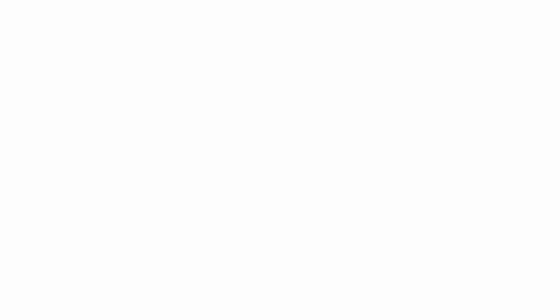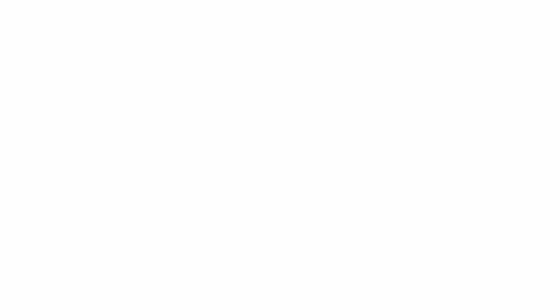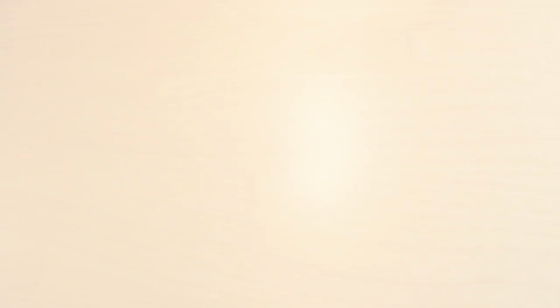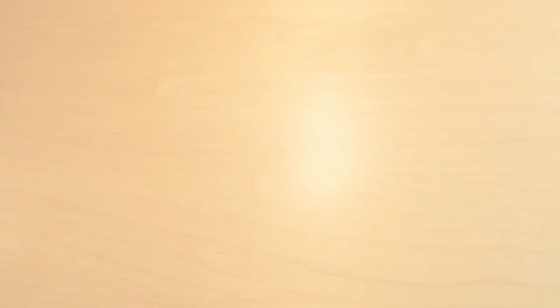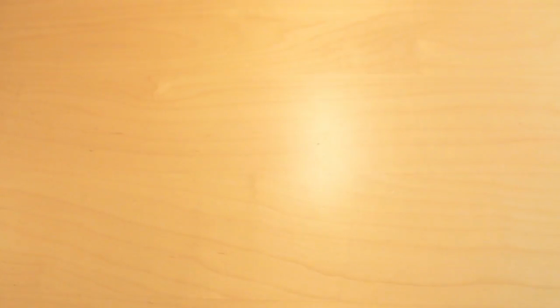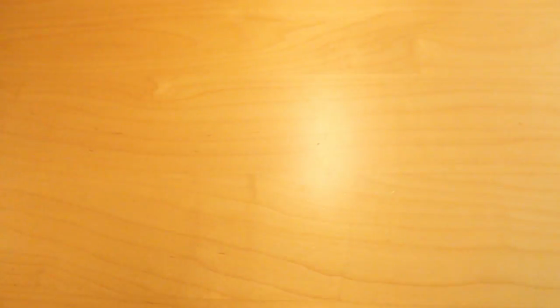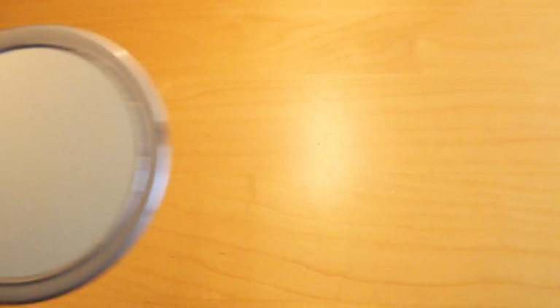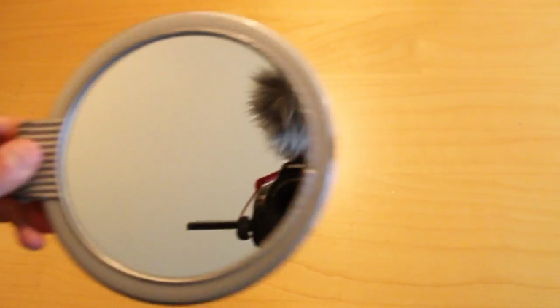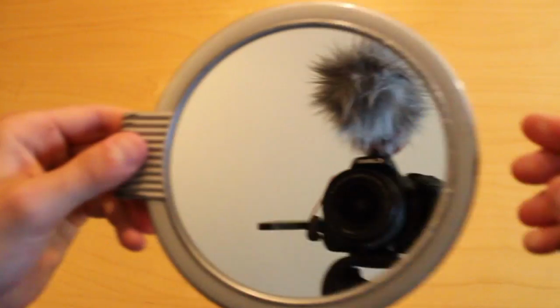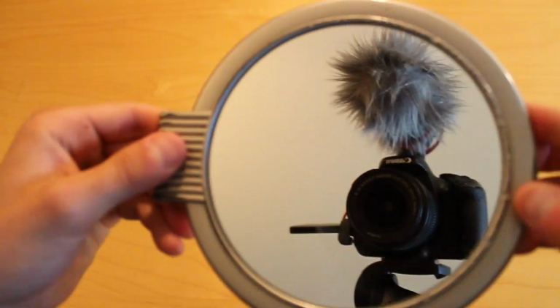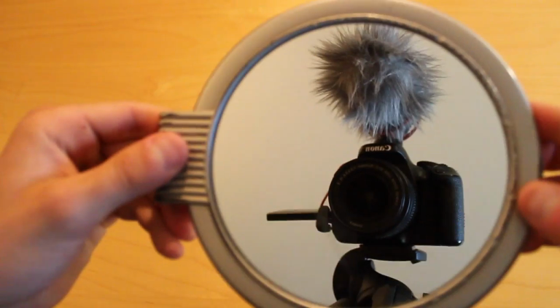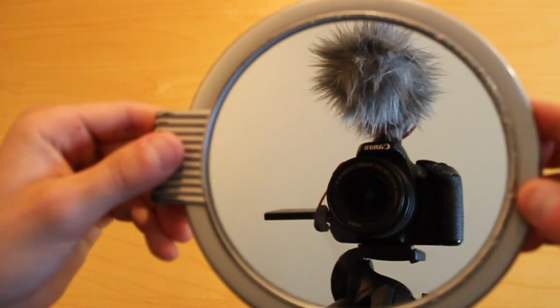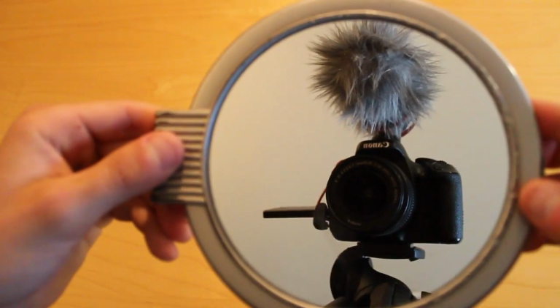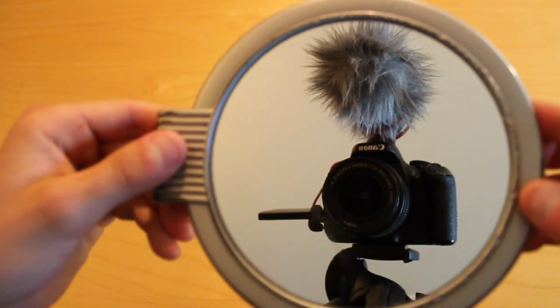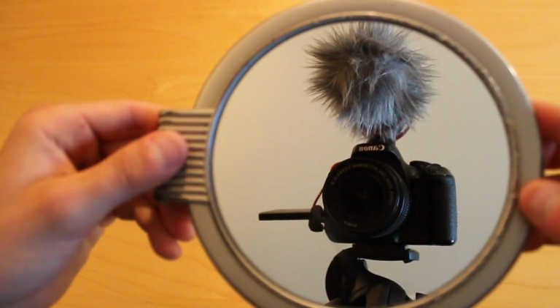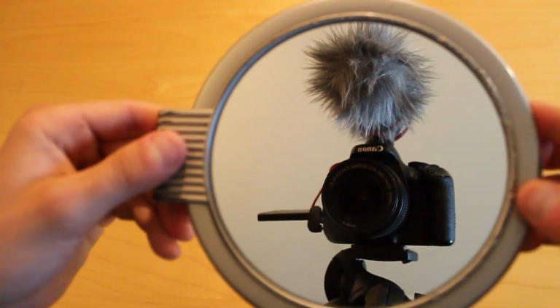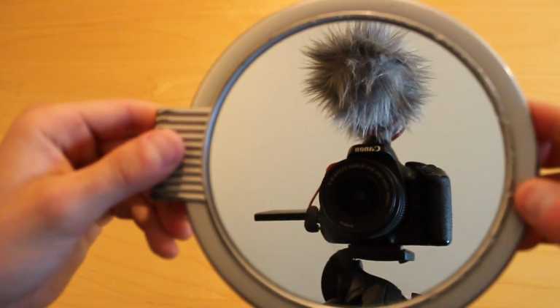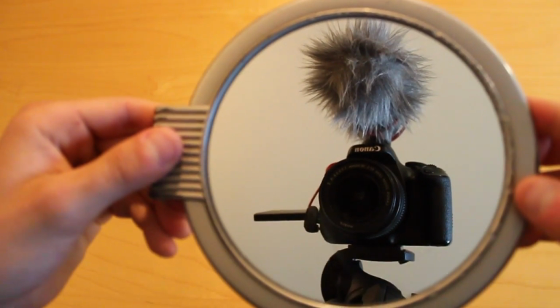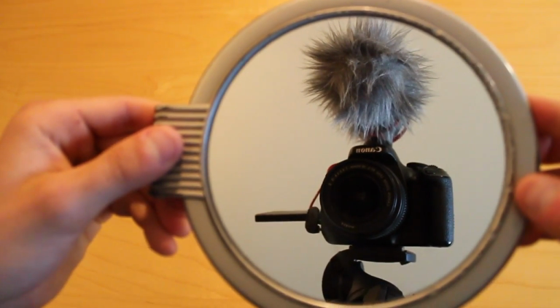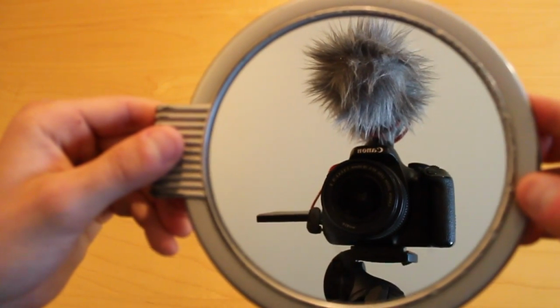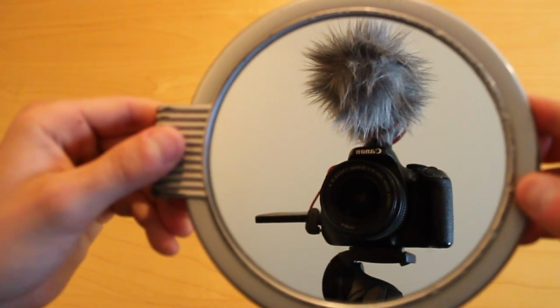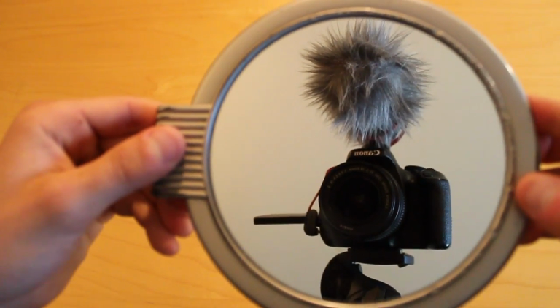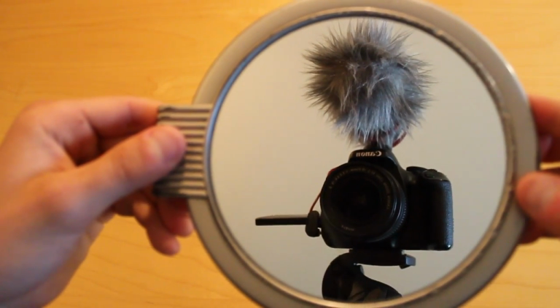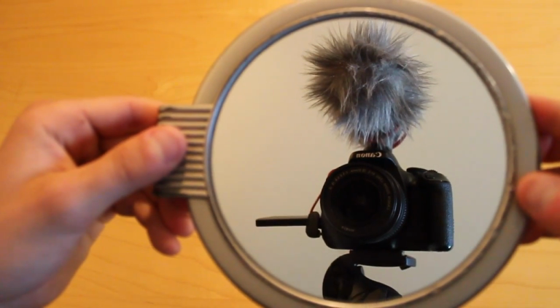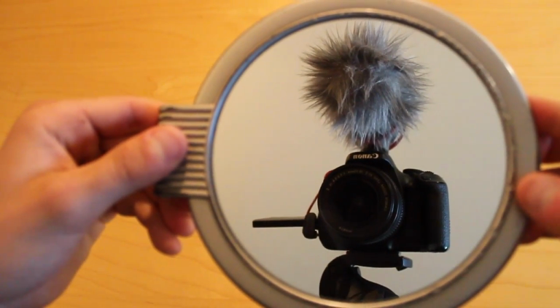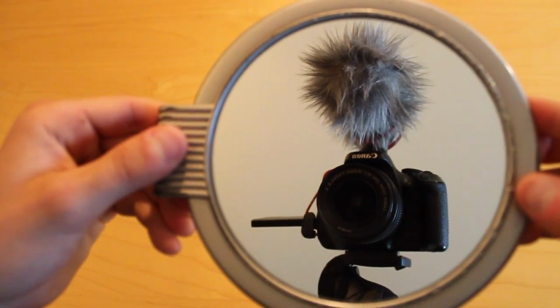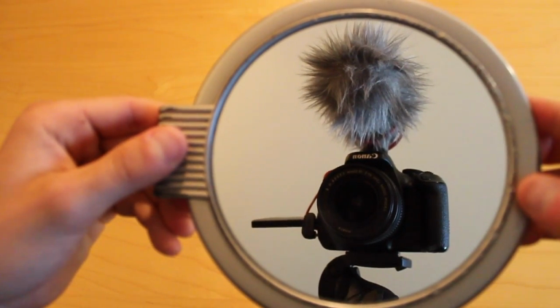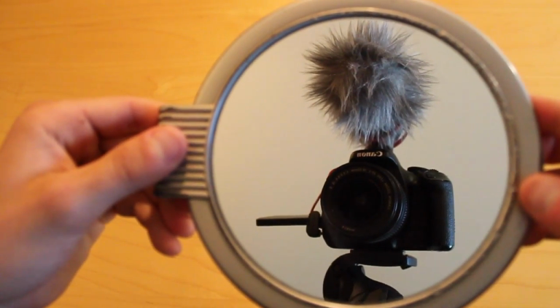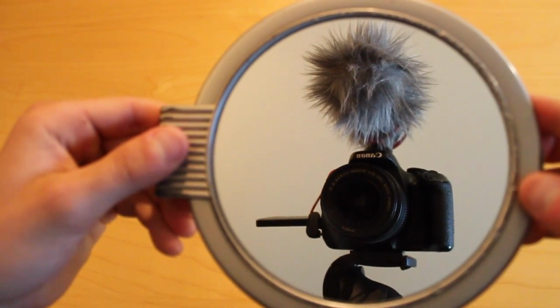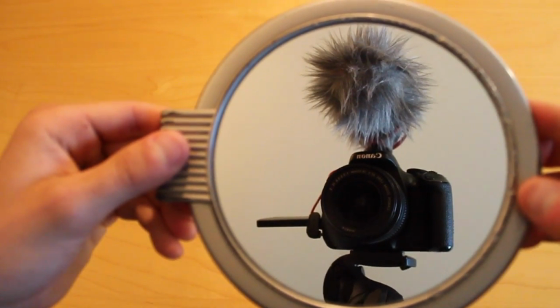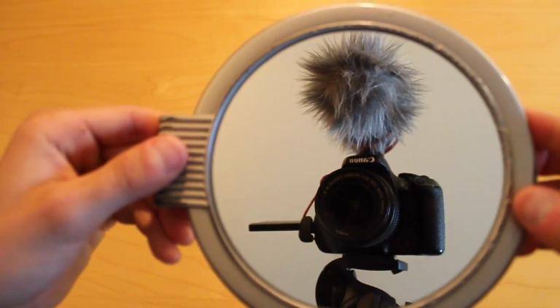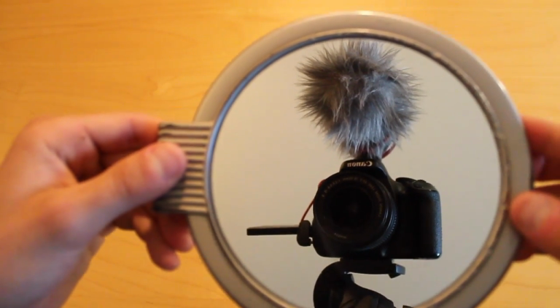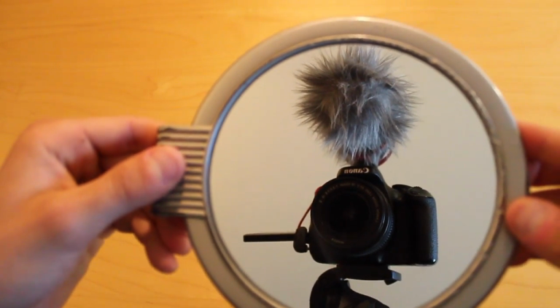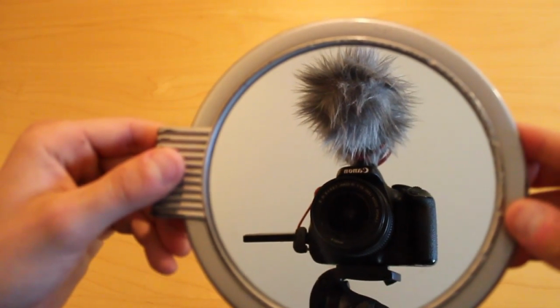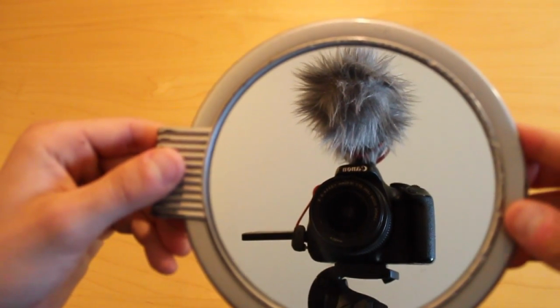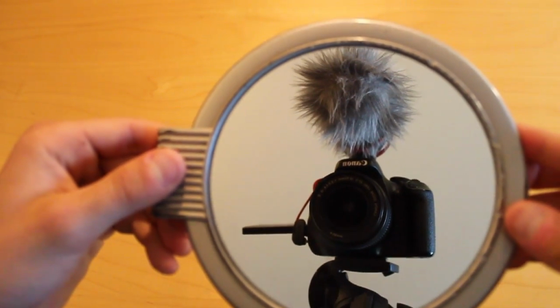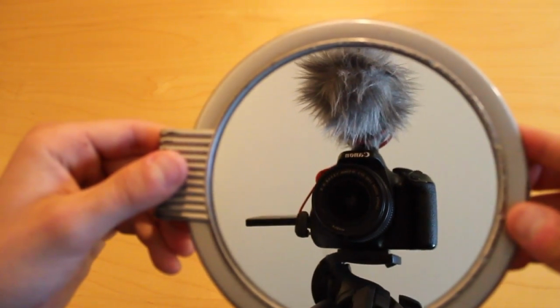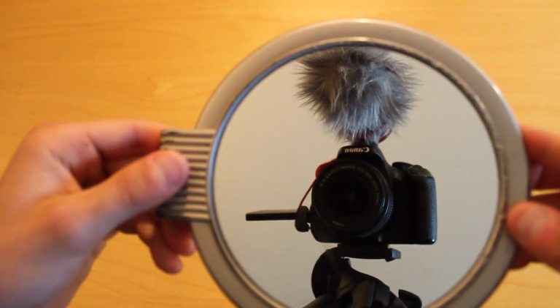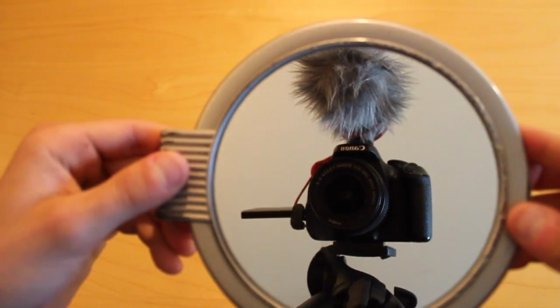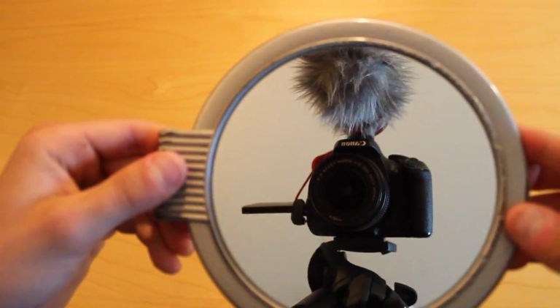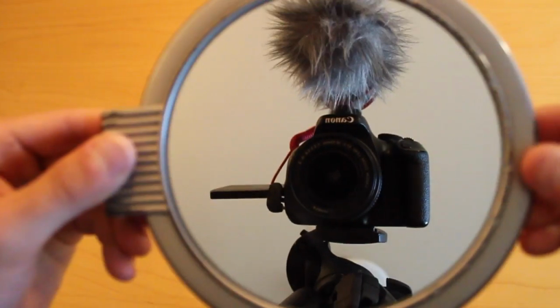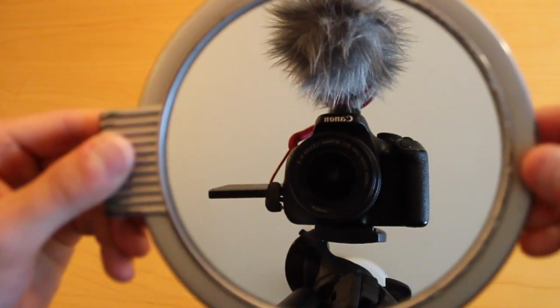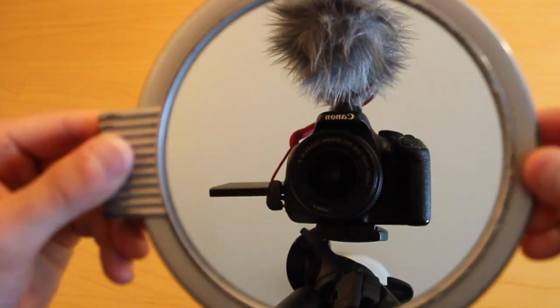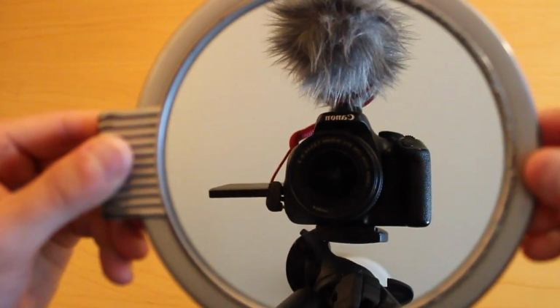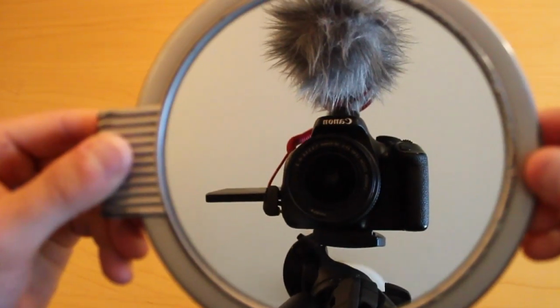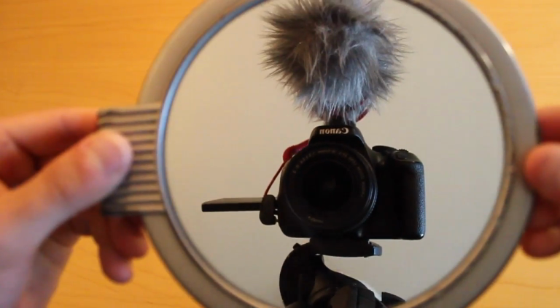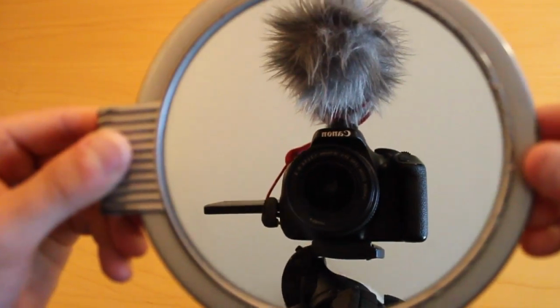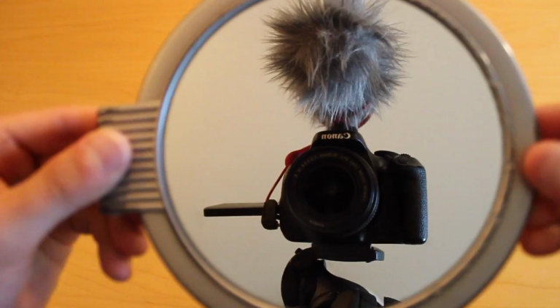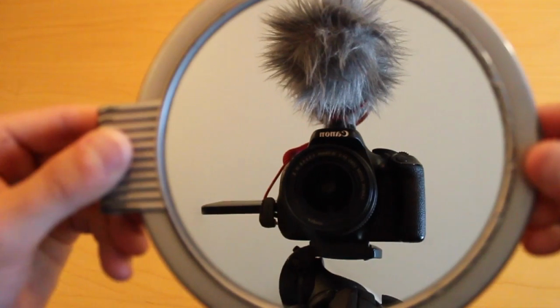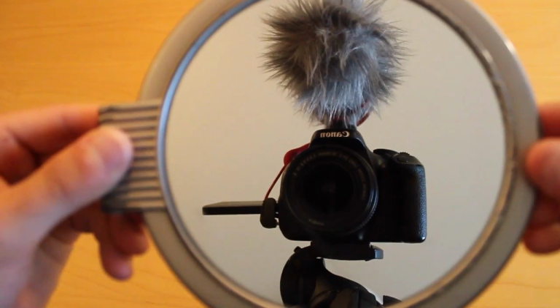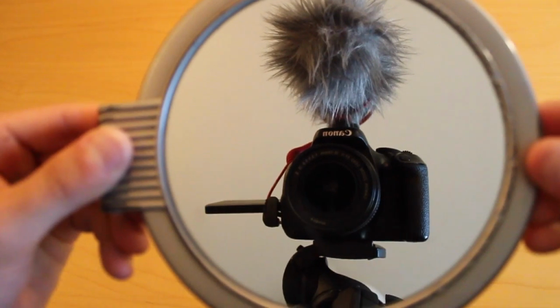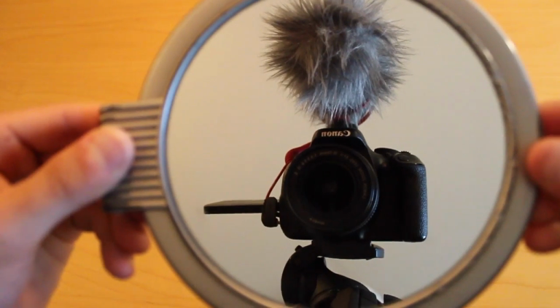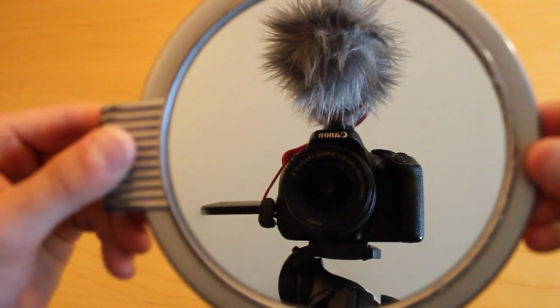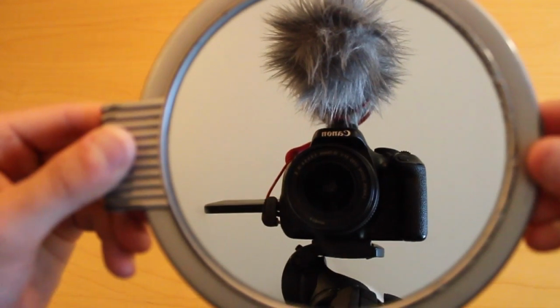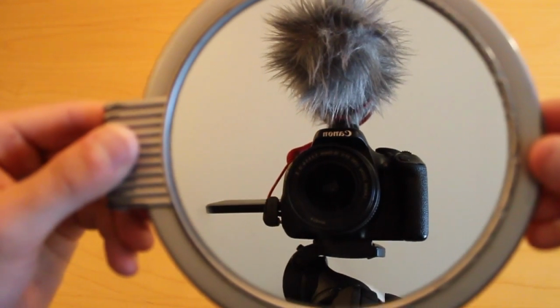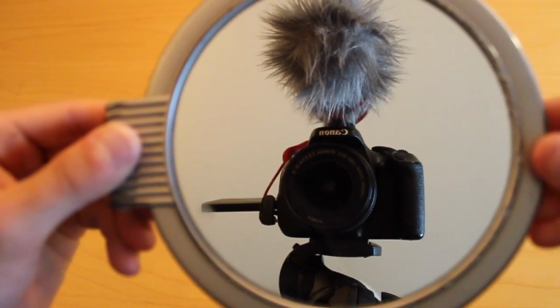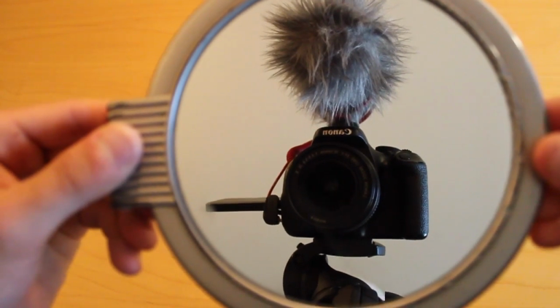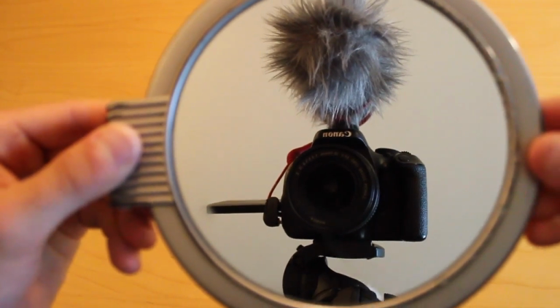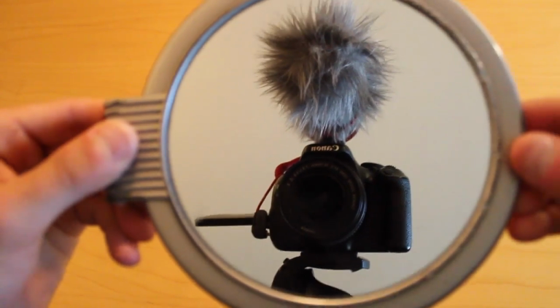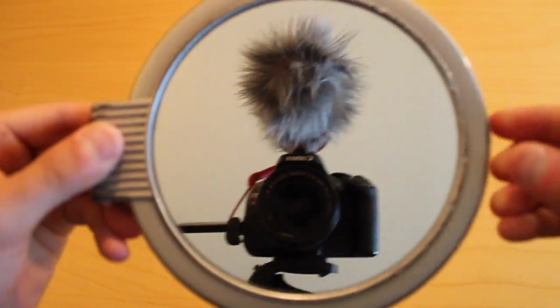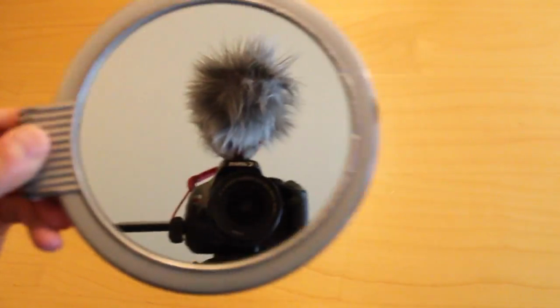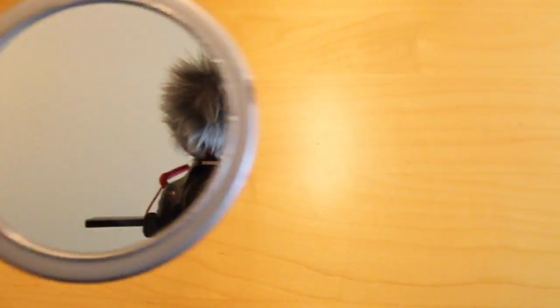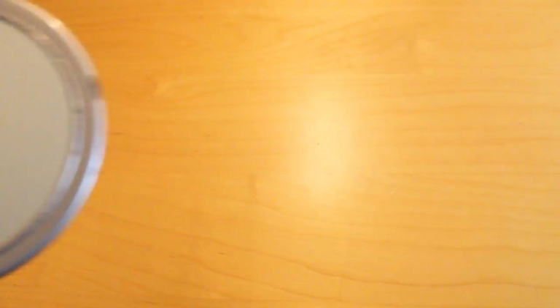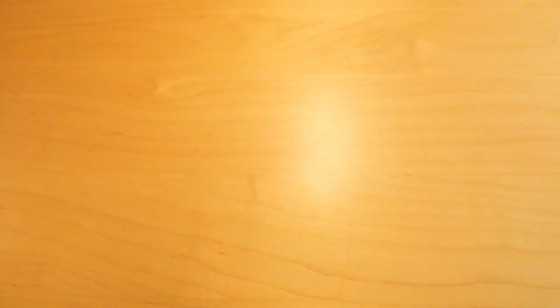First off, the camera I use is the Canon T3i. I've been through a lot with this thing — I've dropped it, kicked it, pretty much anything you can think of I've done to it.